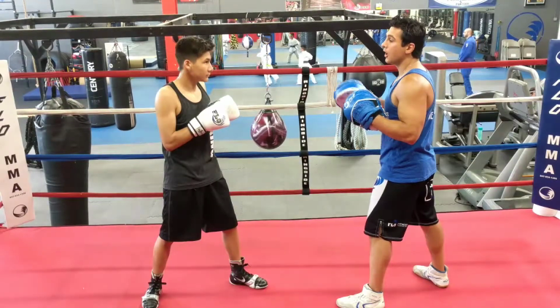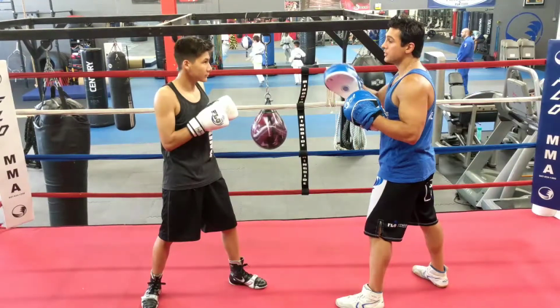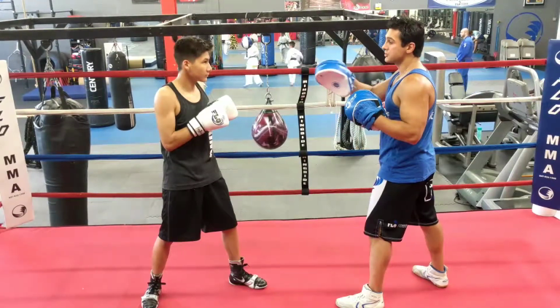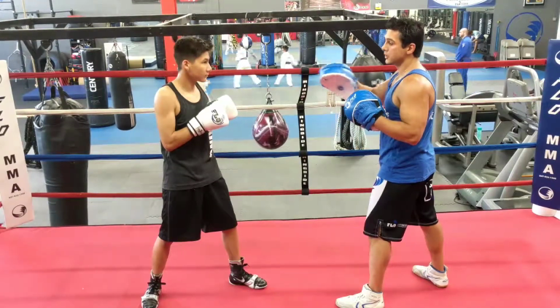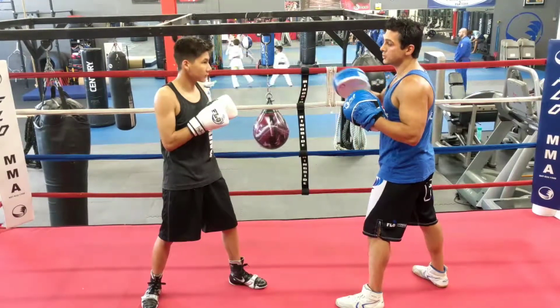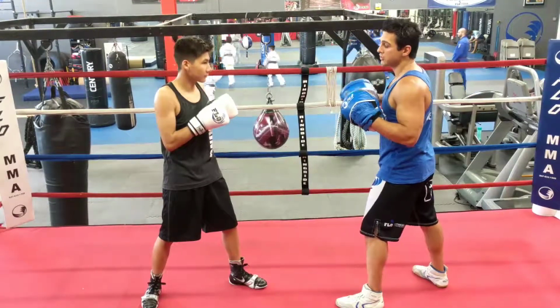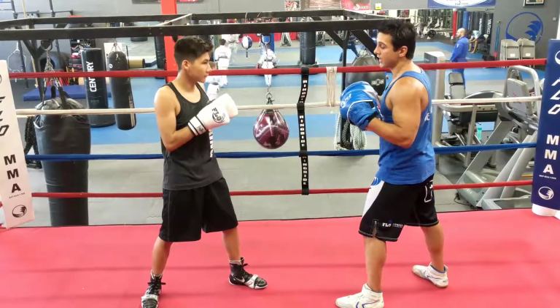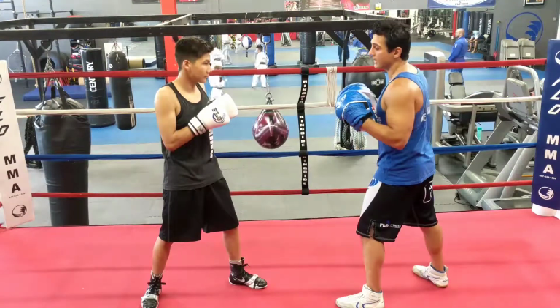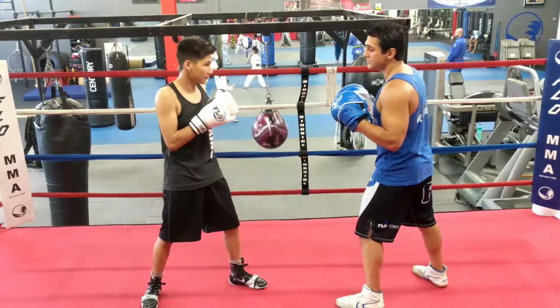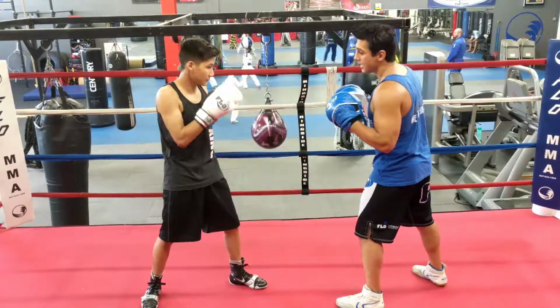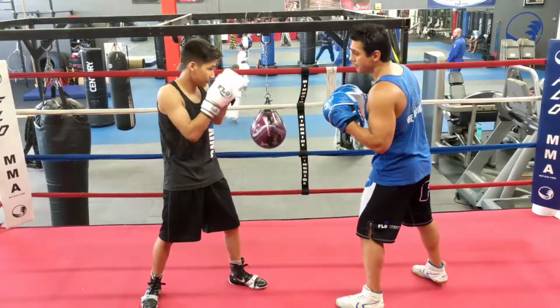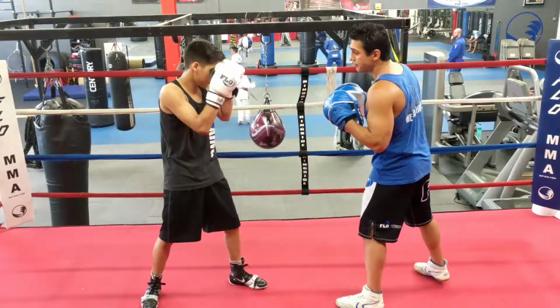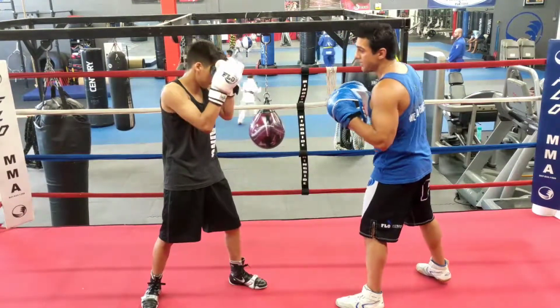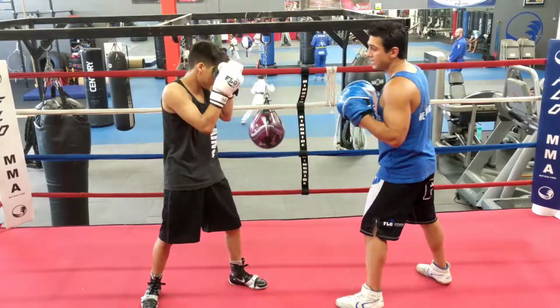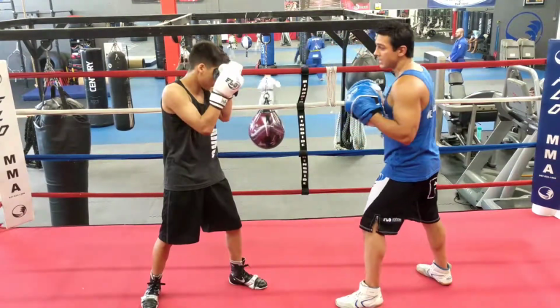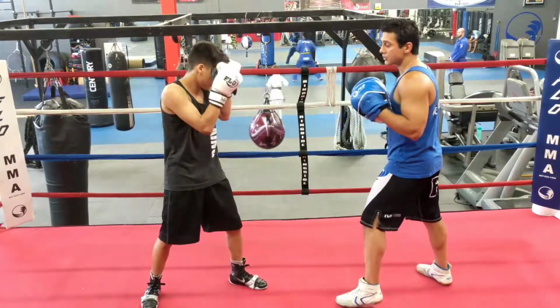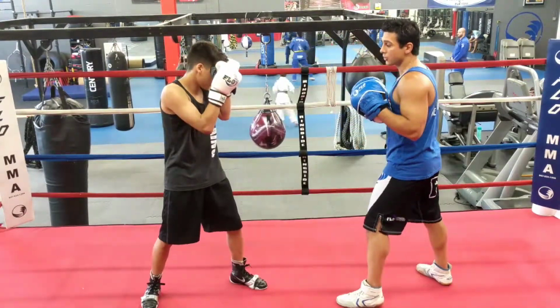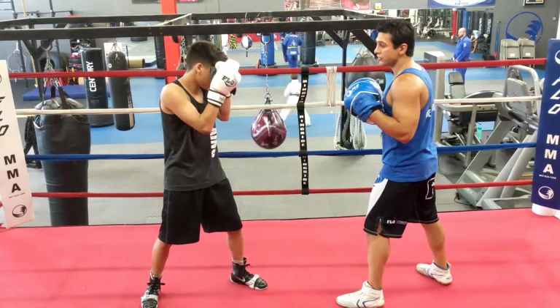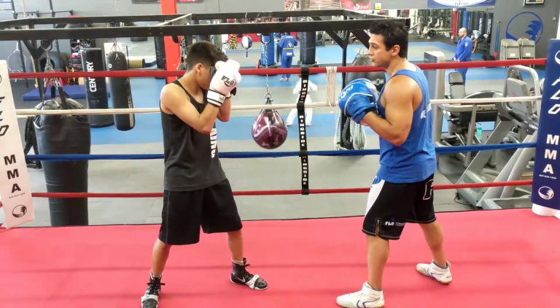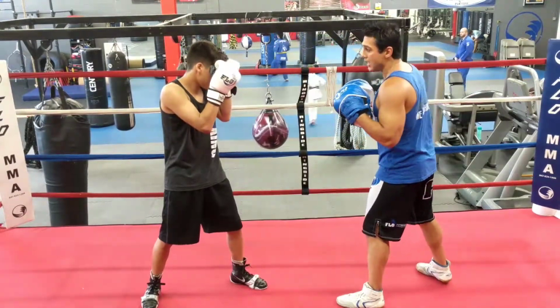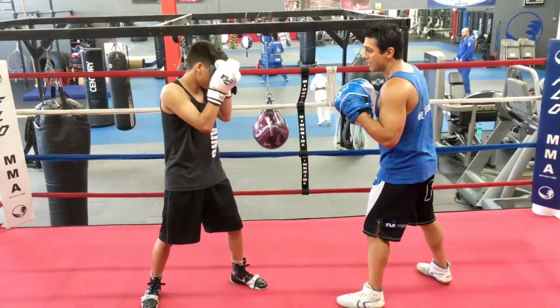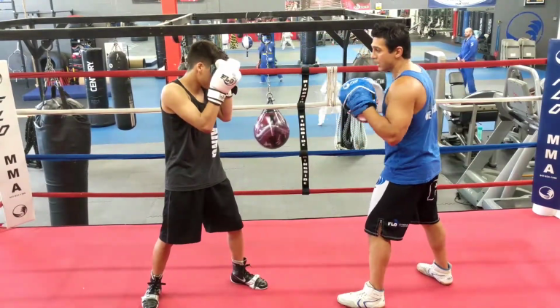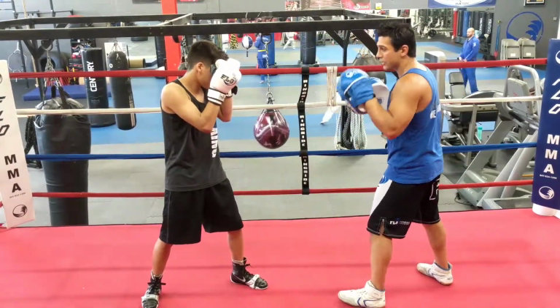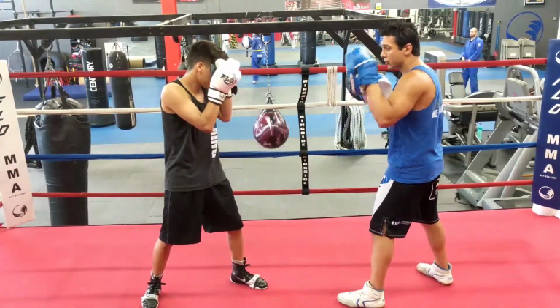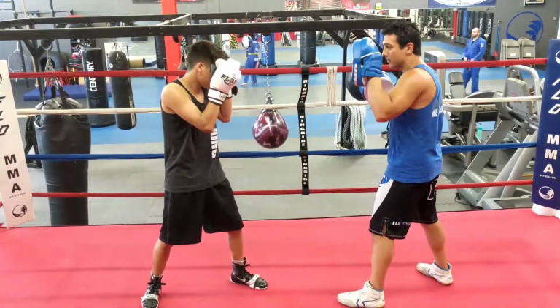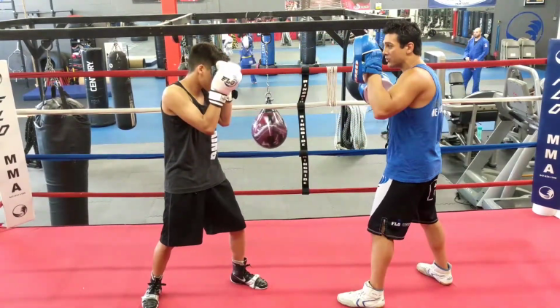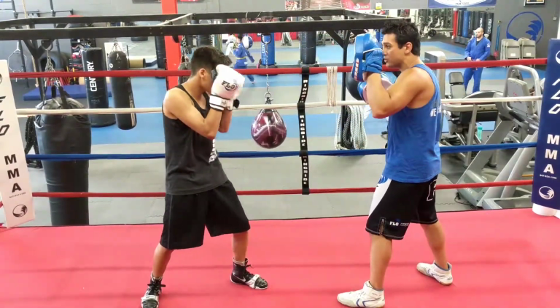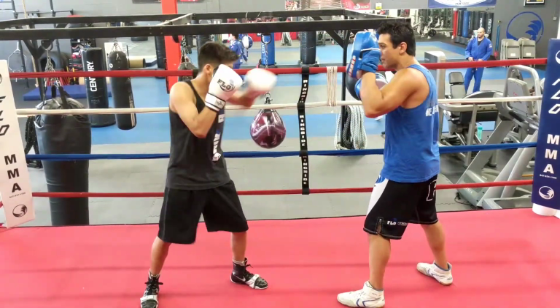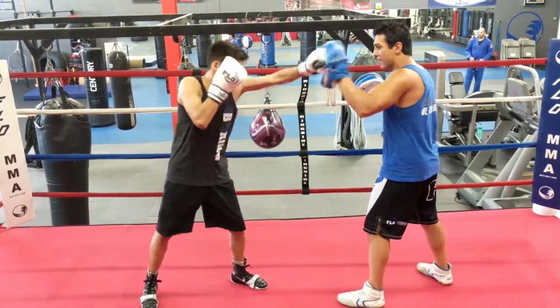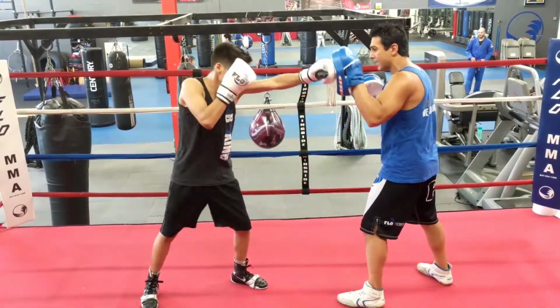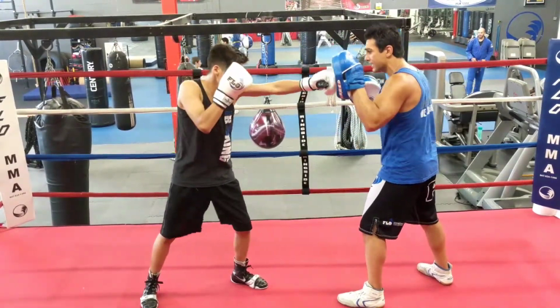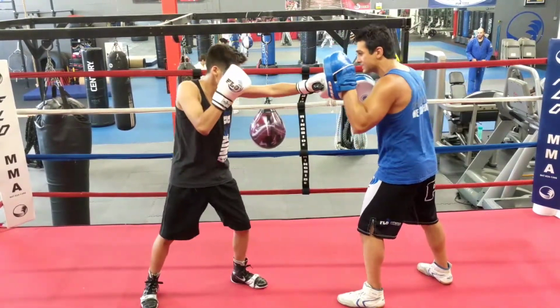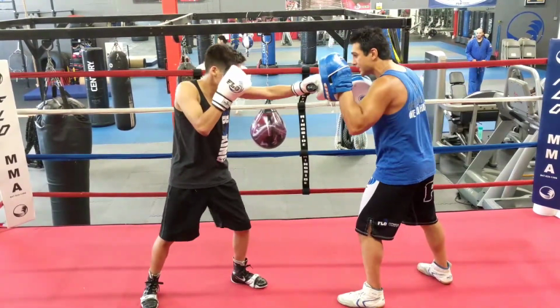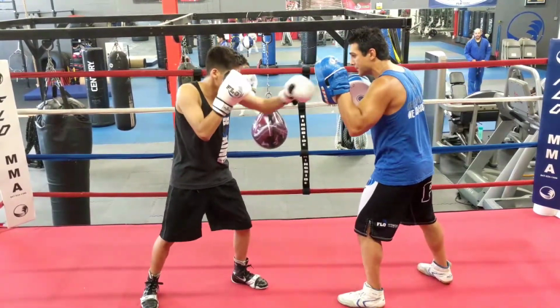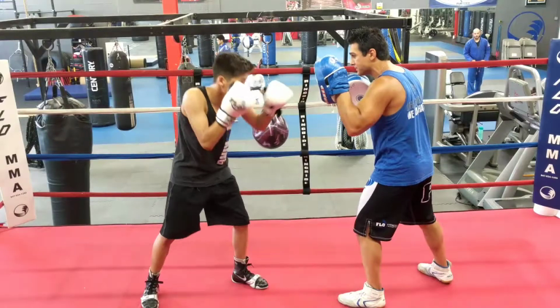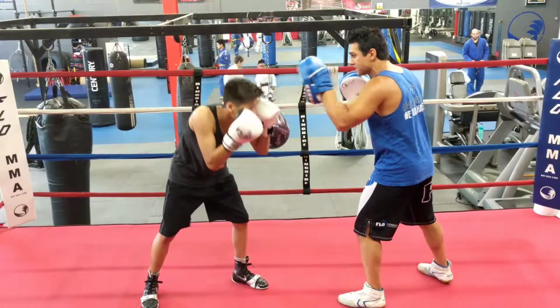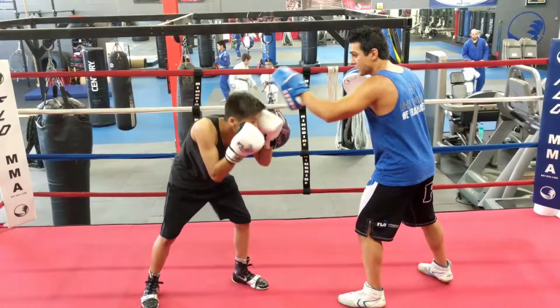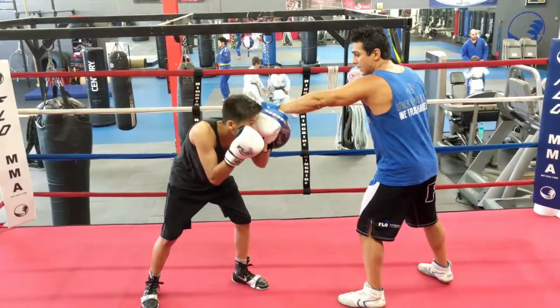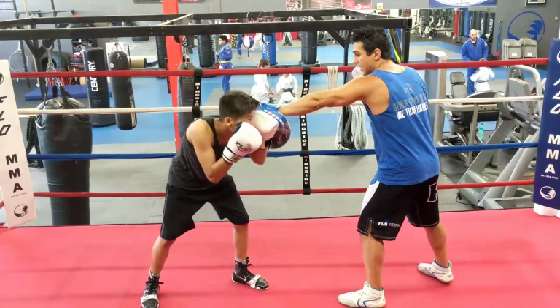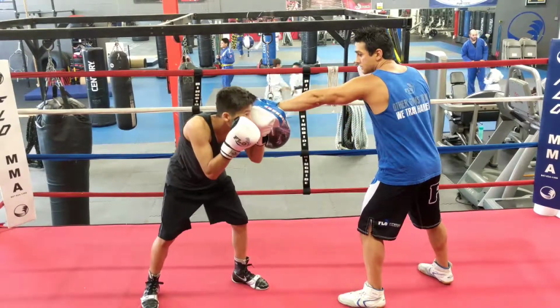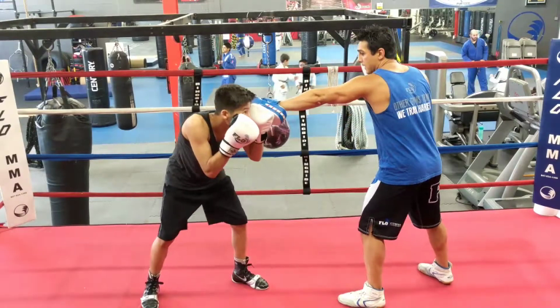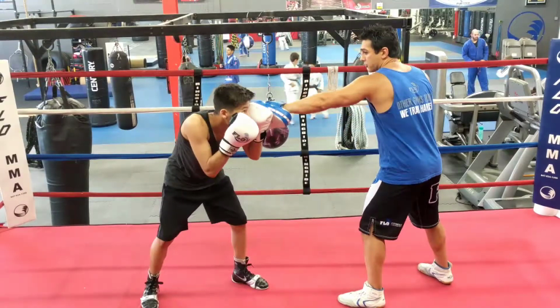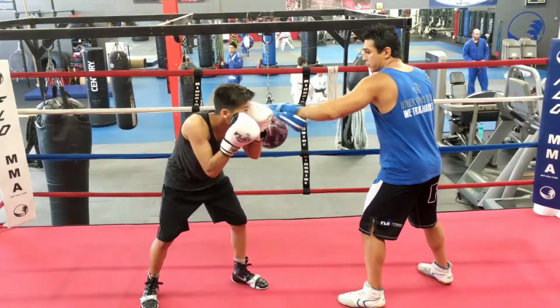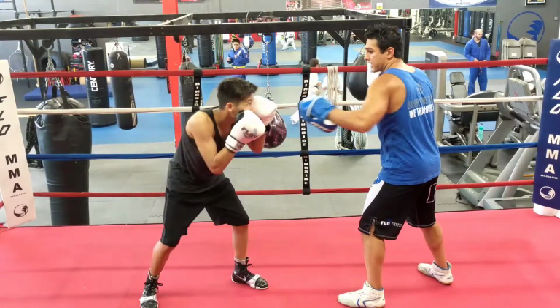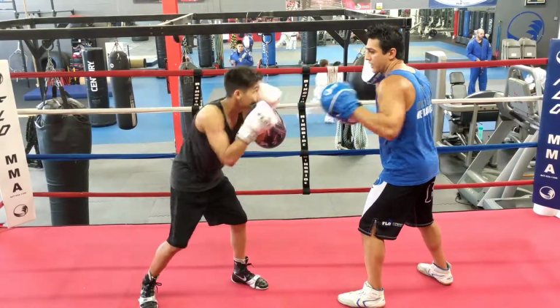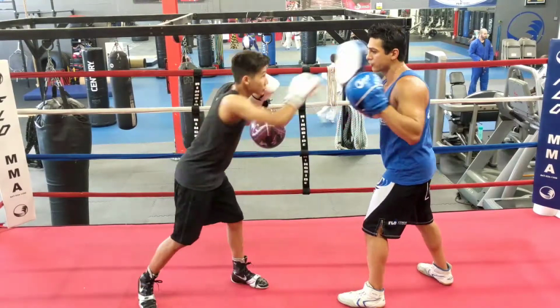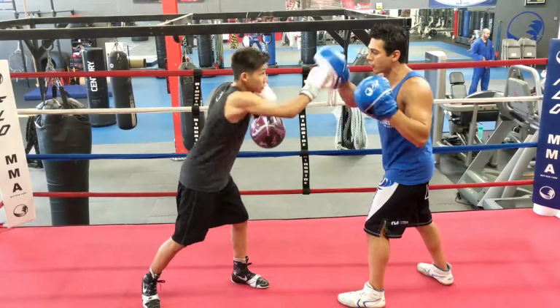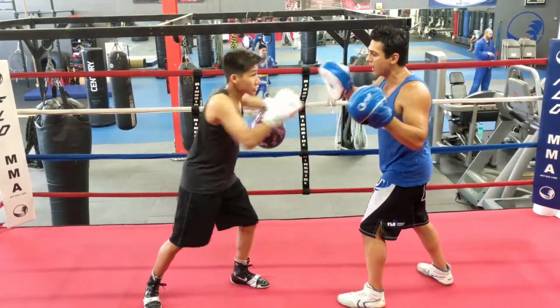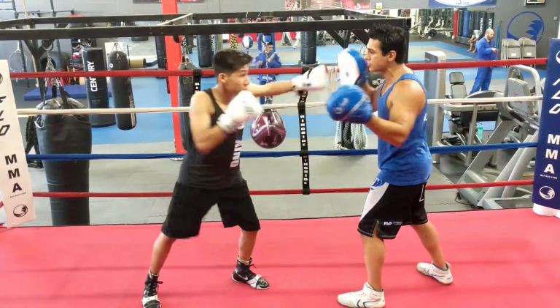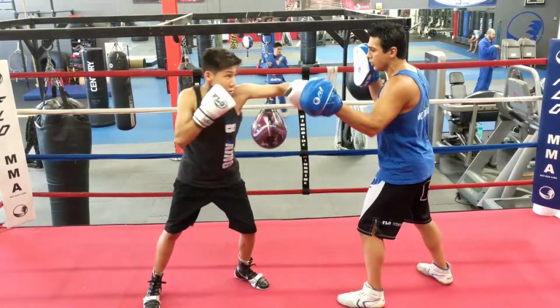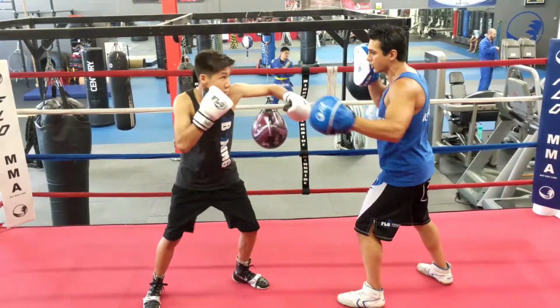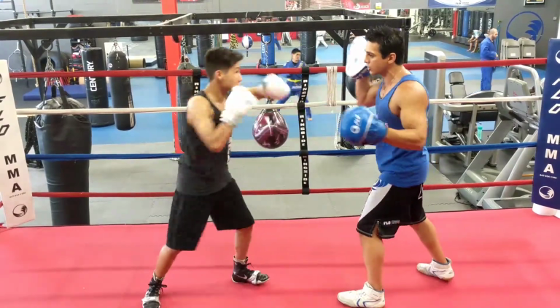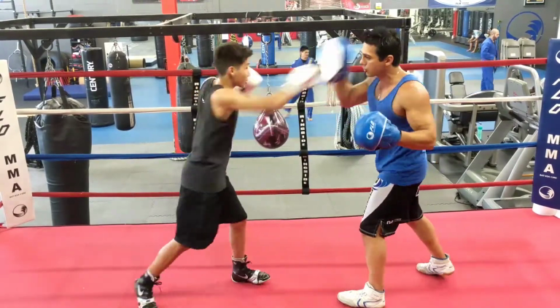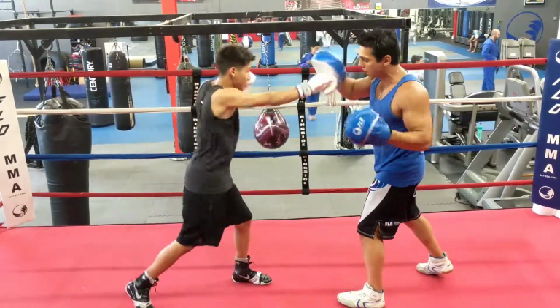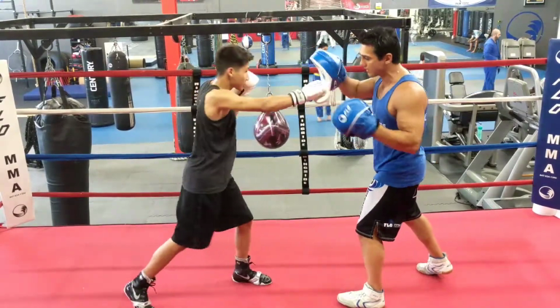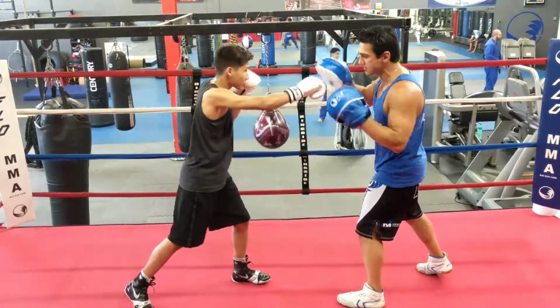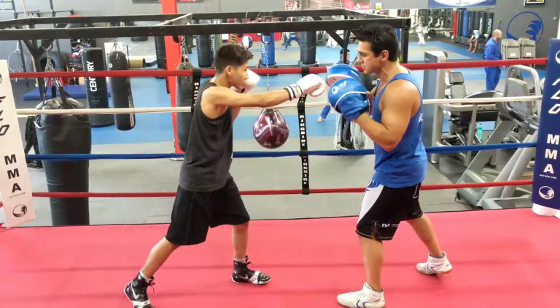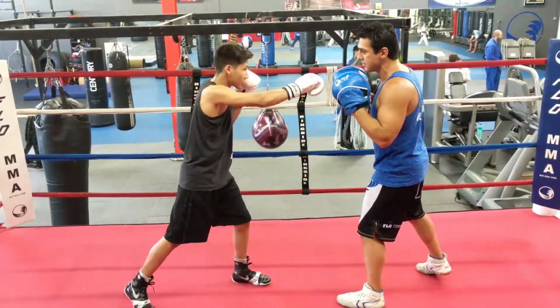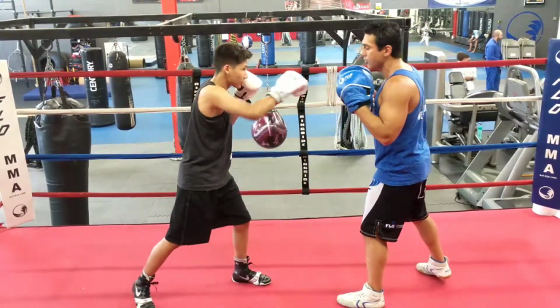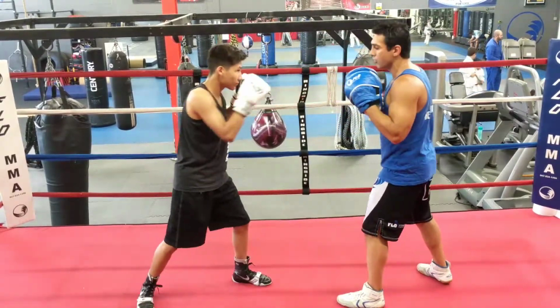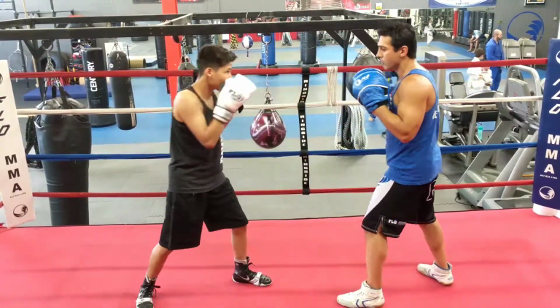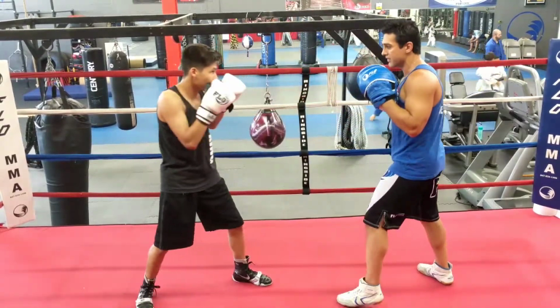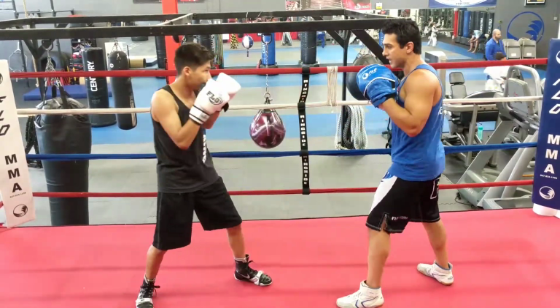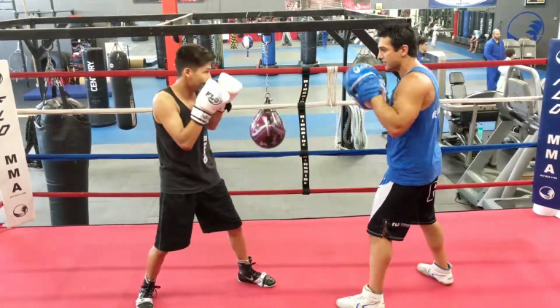Always start with your hands up. He throws a jab. When I throw my jab back, he slips and comes back with three counts: cross, hook, cross. One more time.